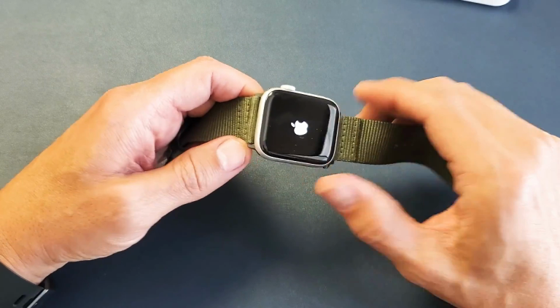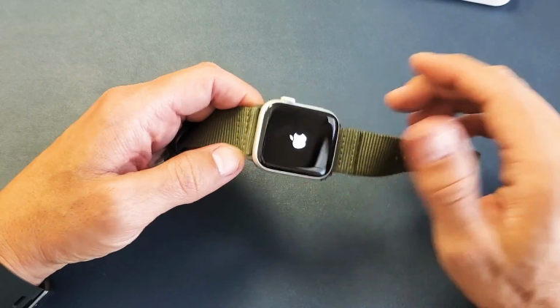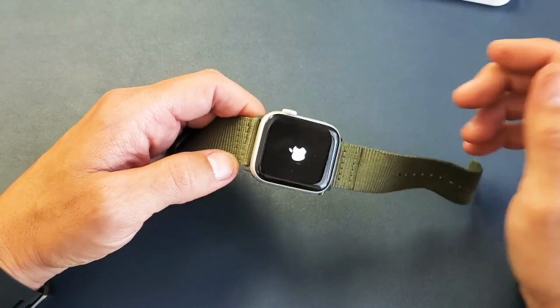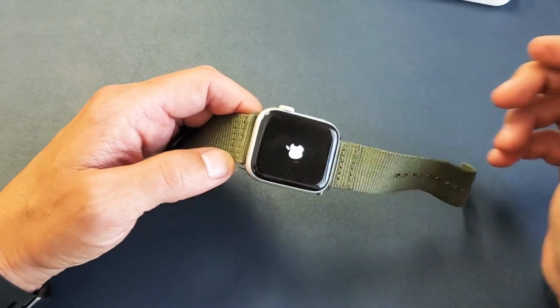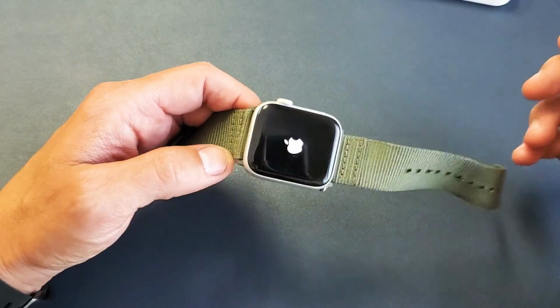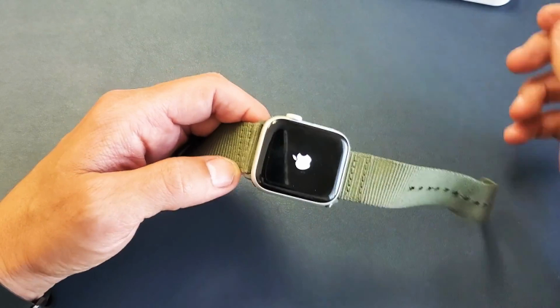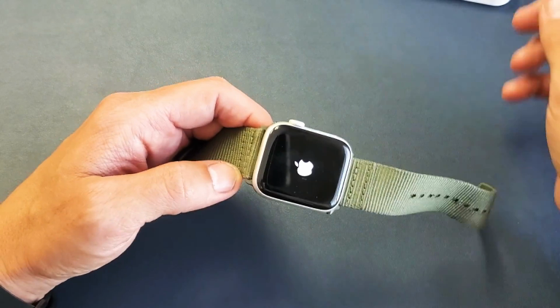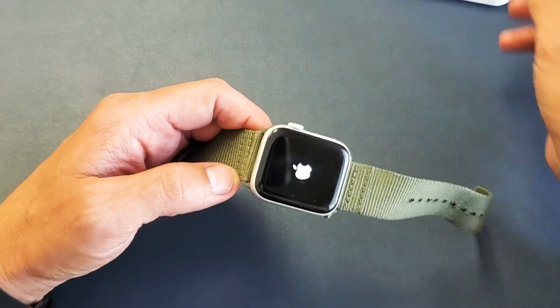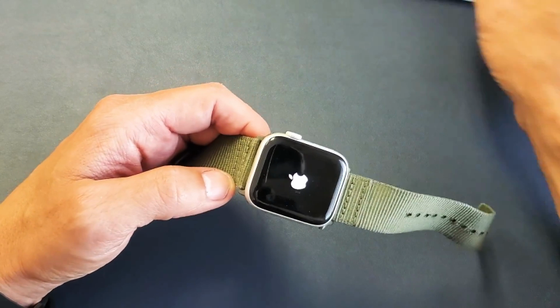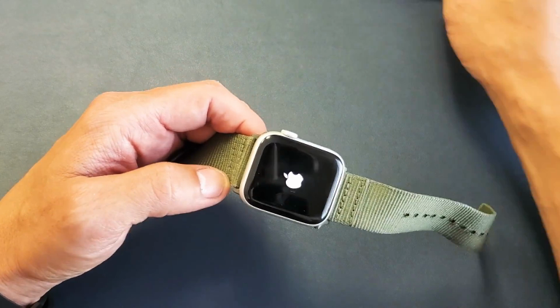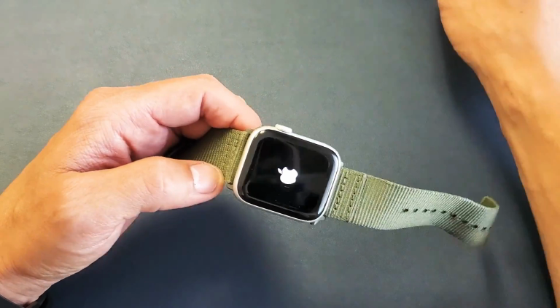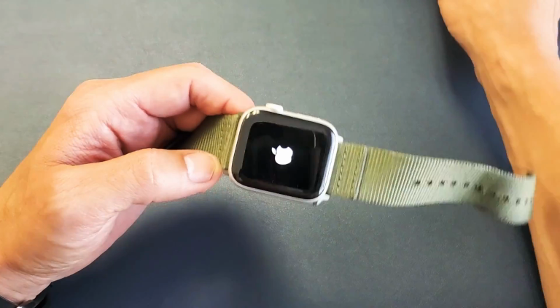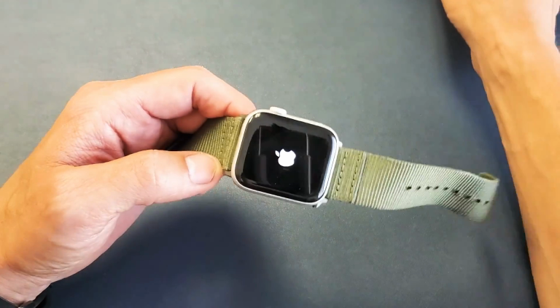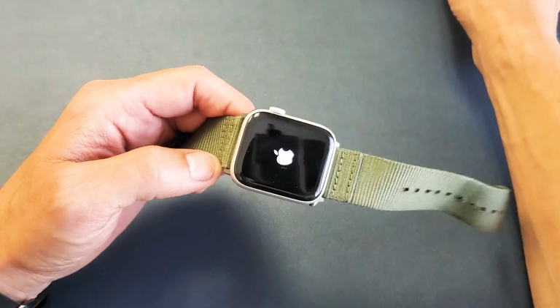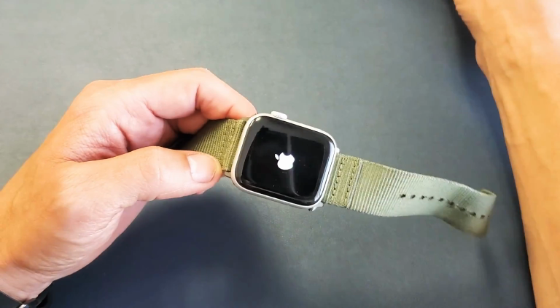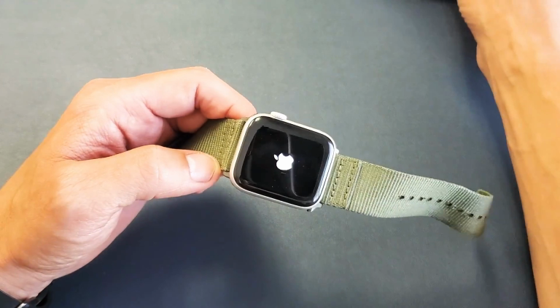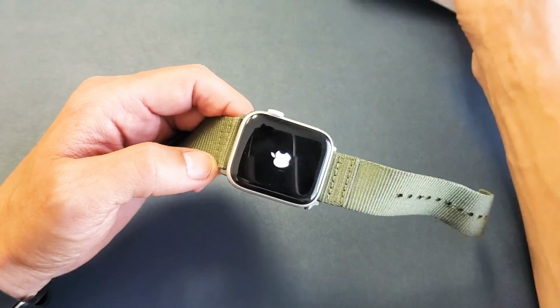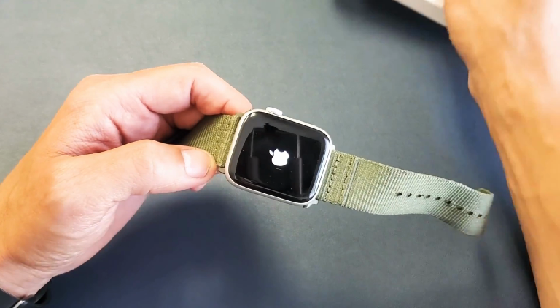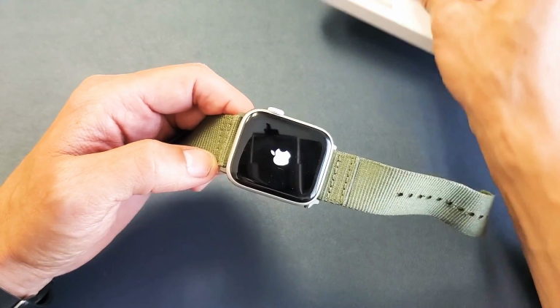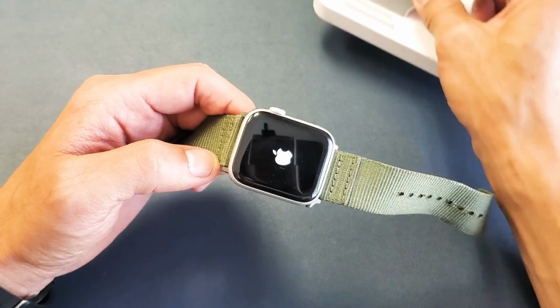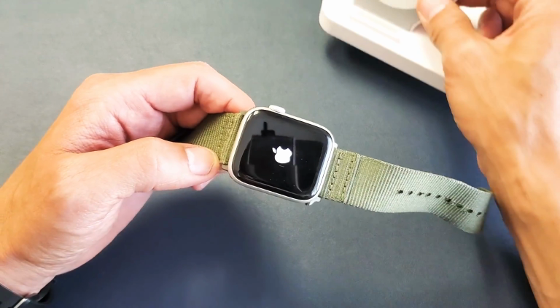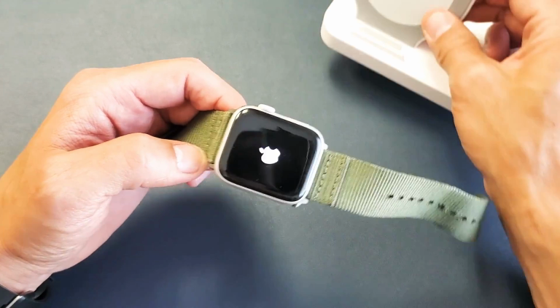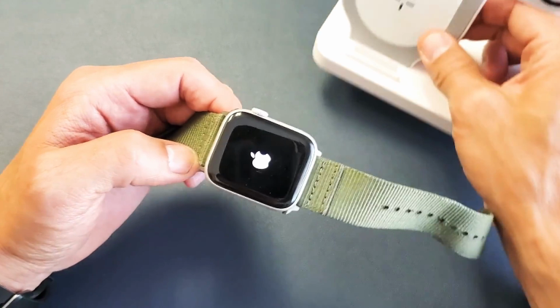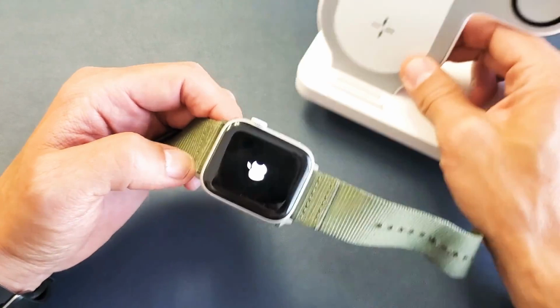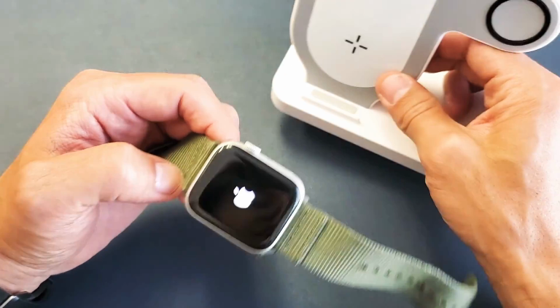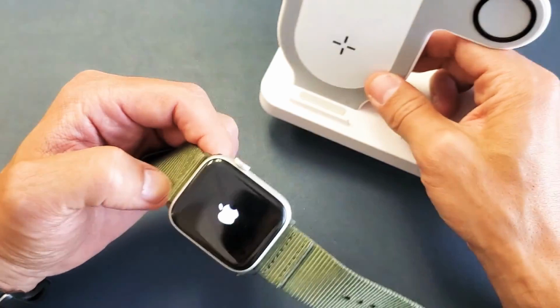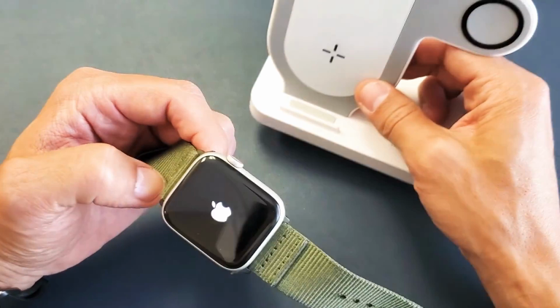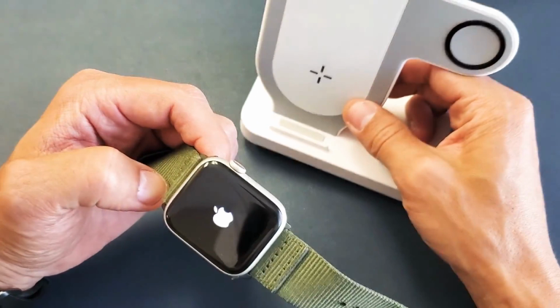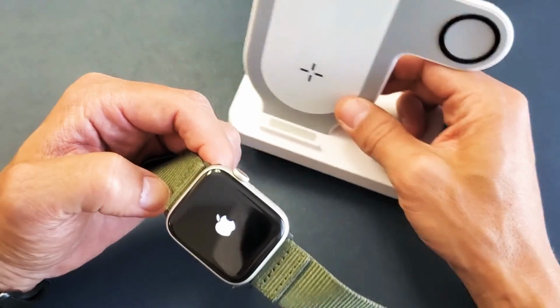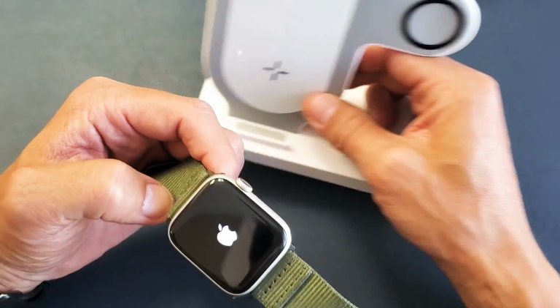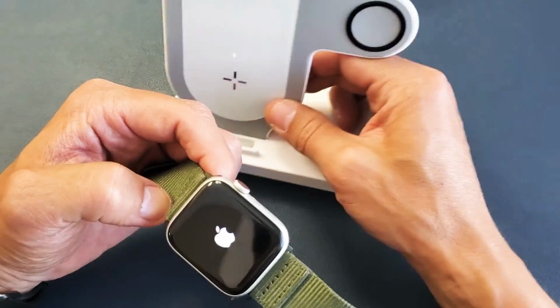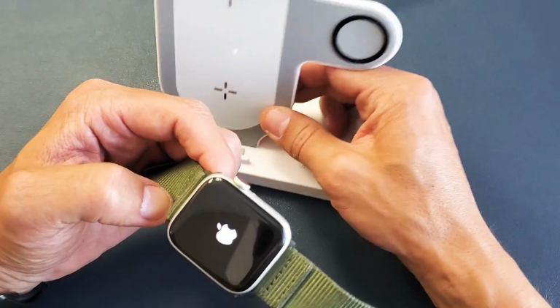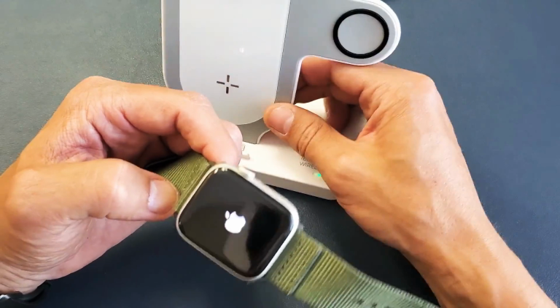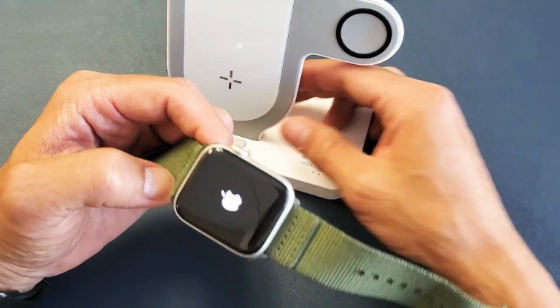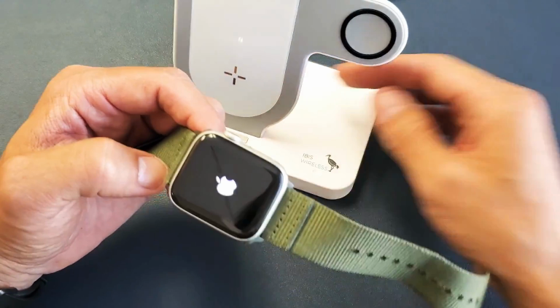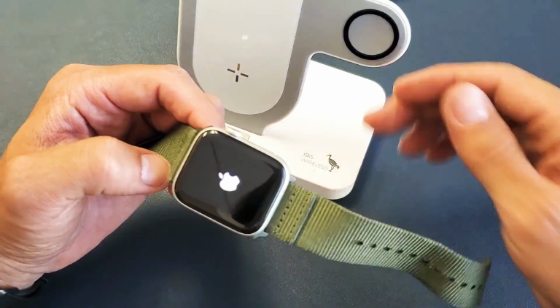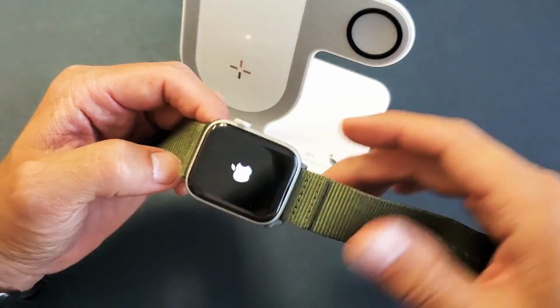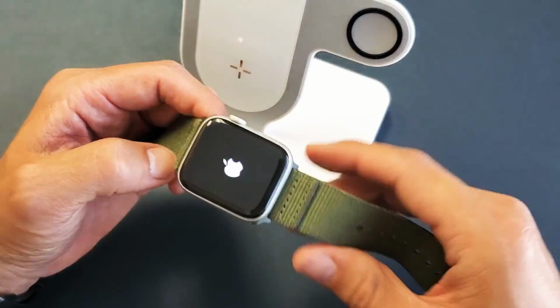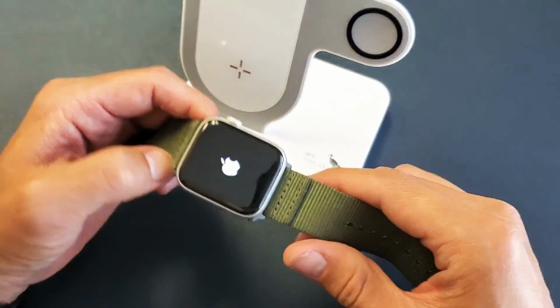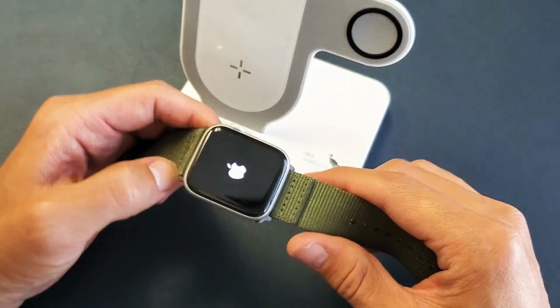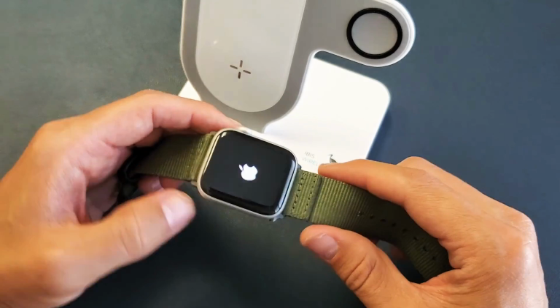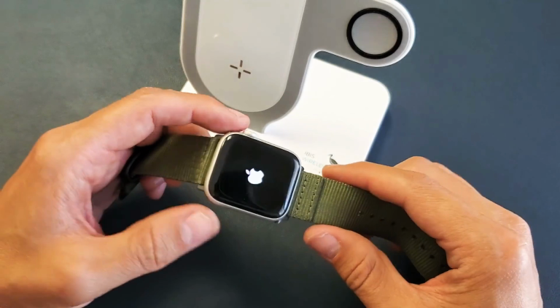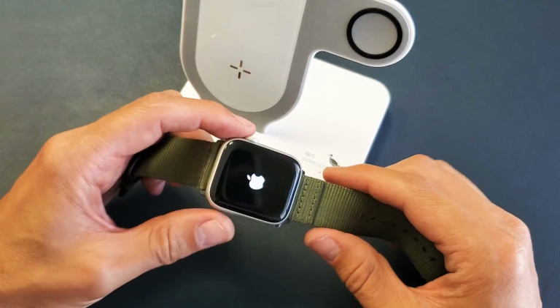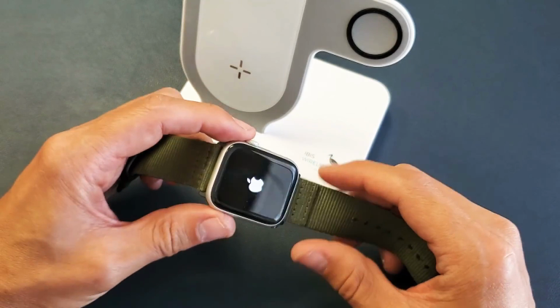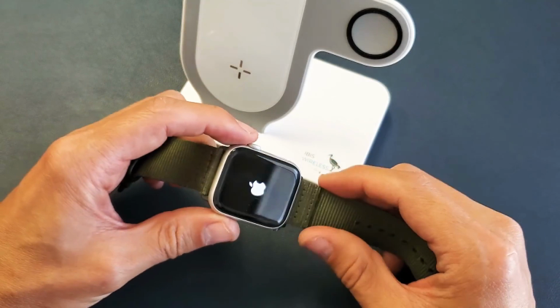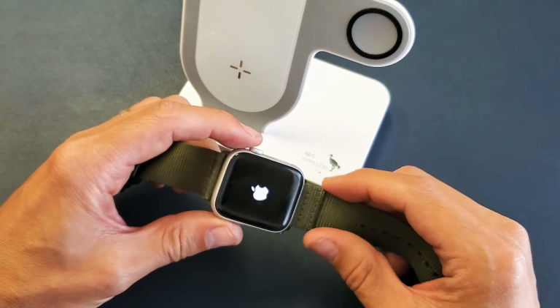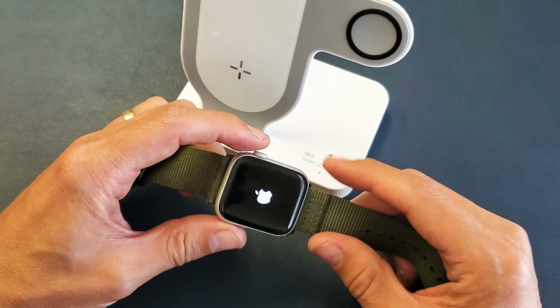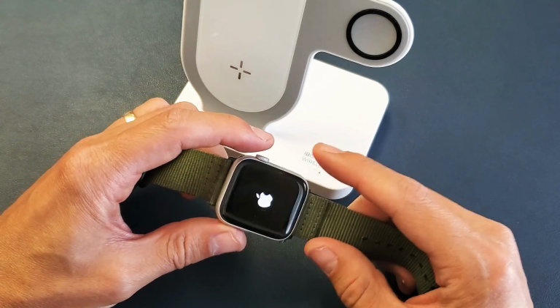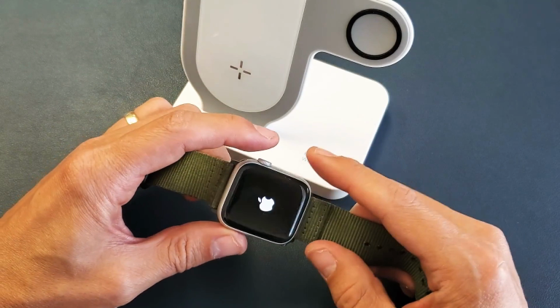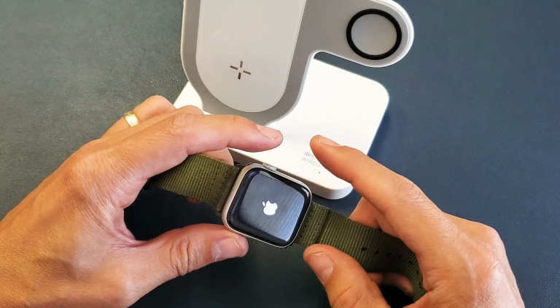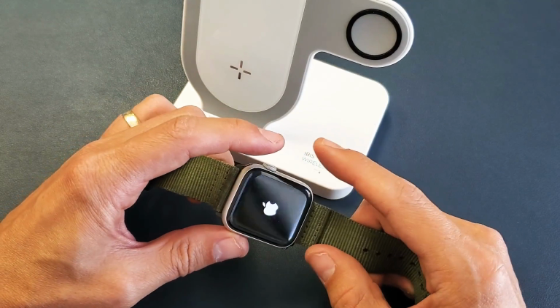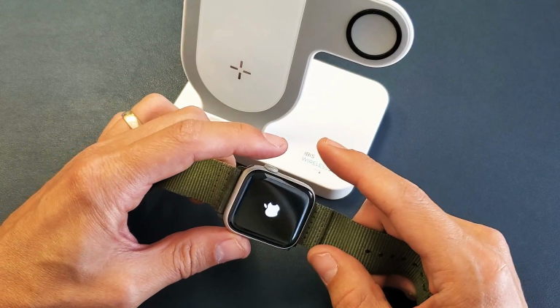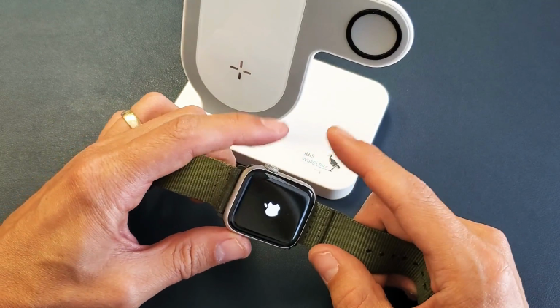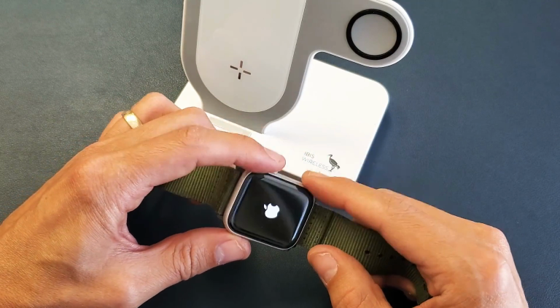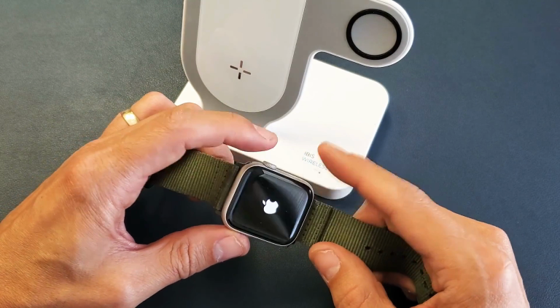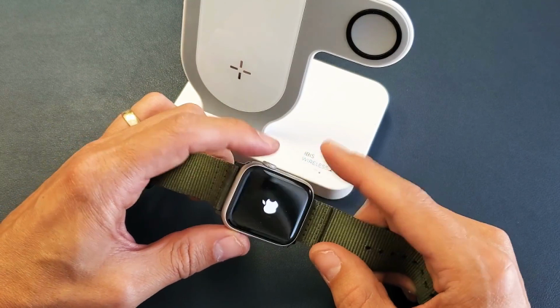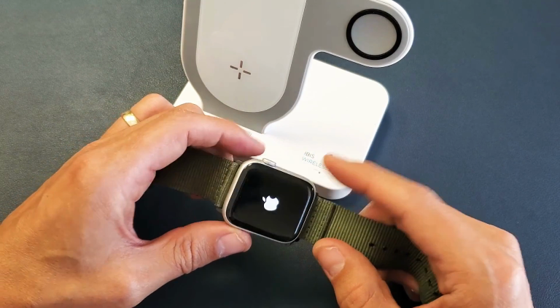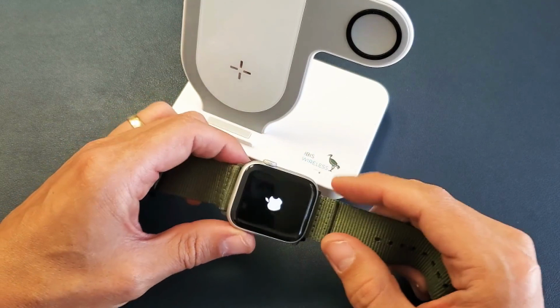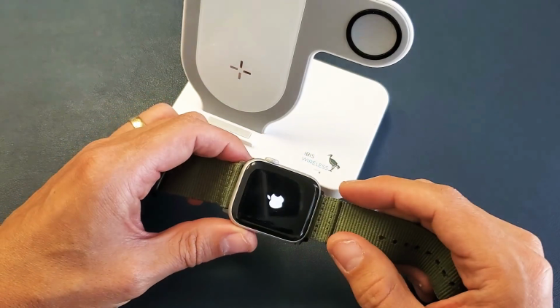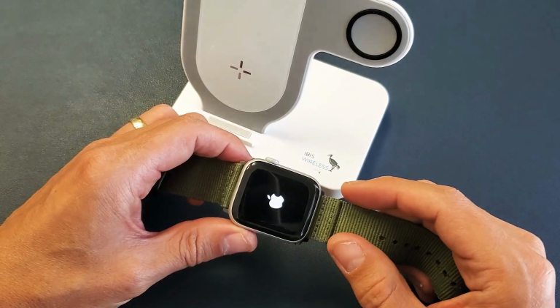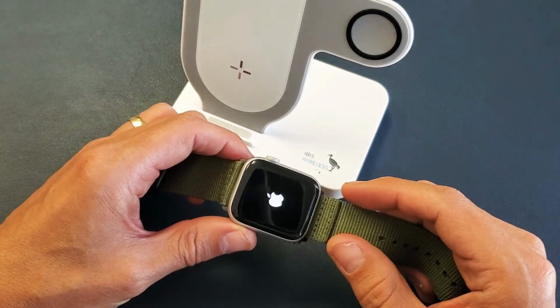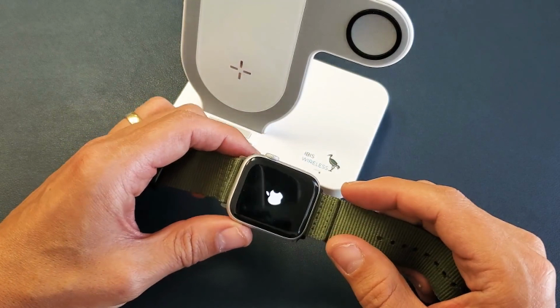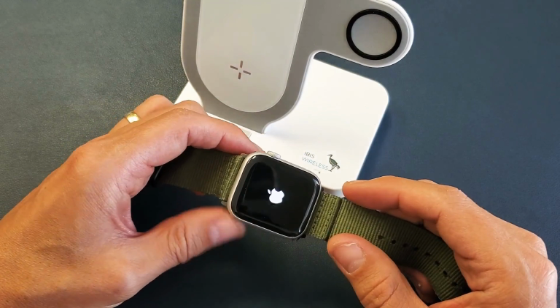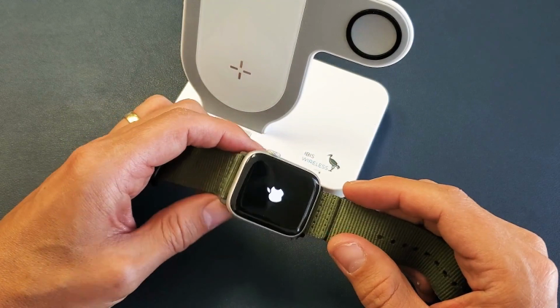All right, now you should be up and running. If you're still having issues, try the same thing three or four more times.